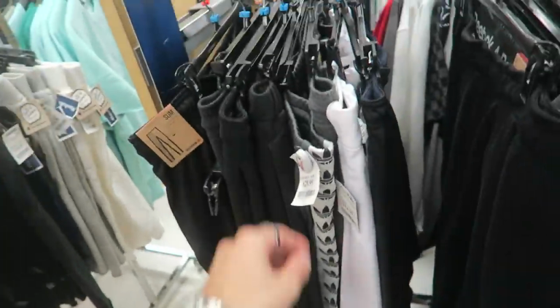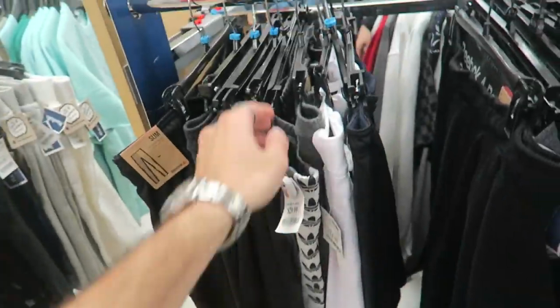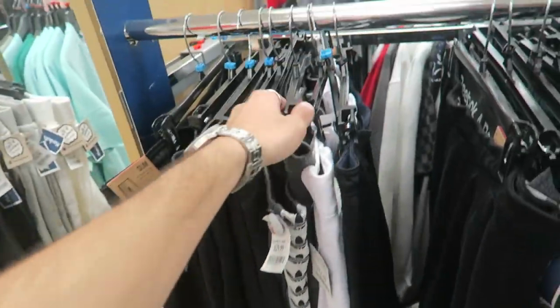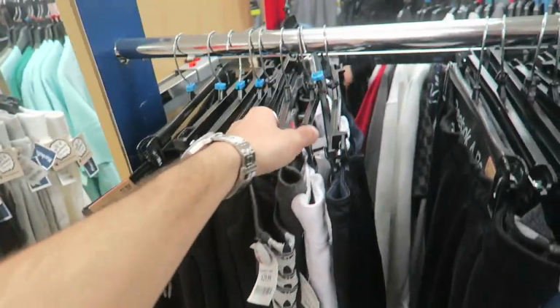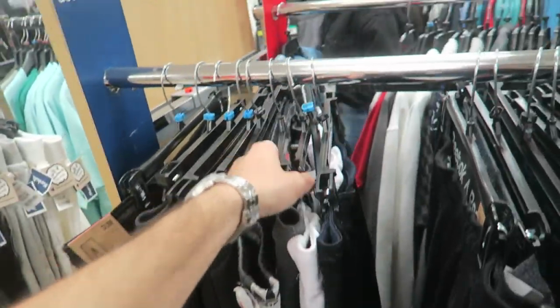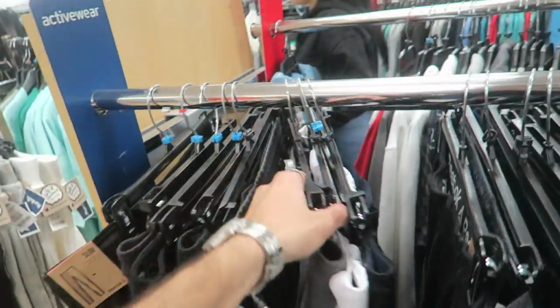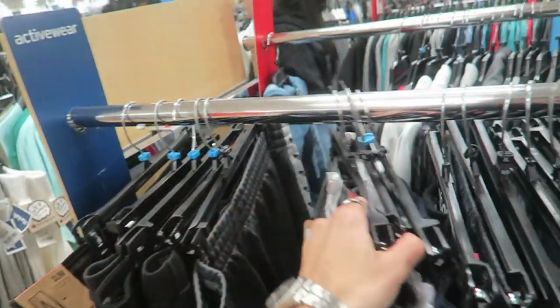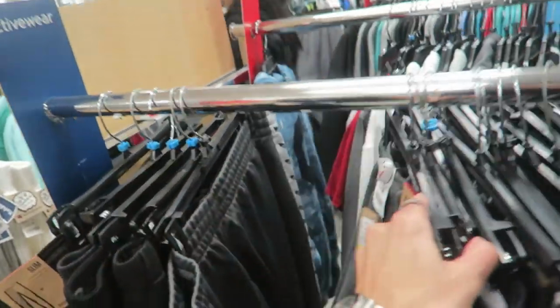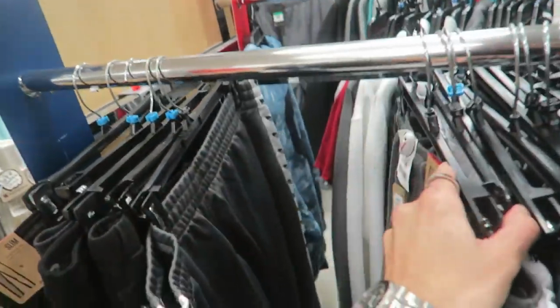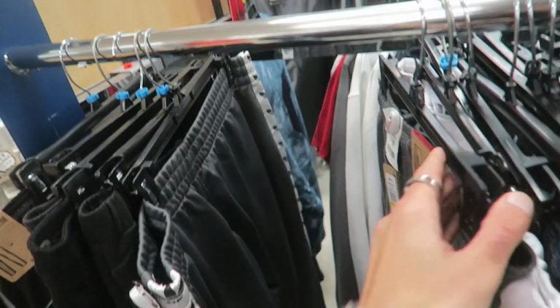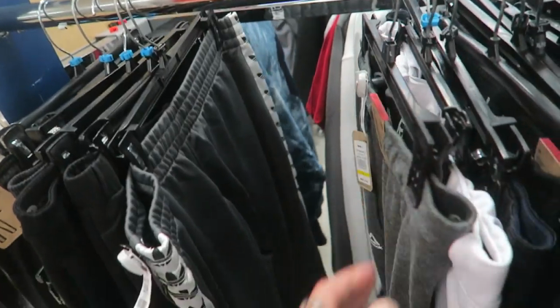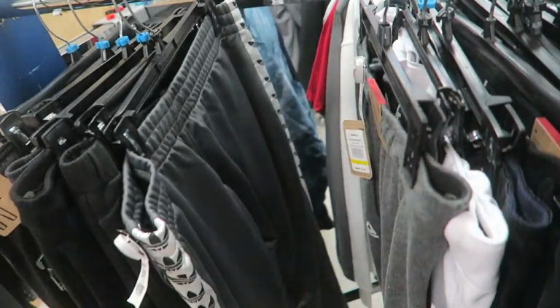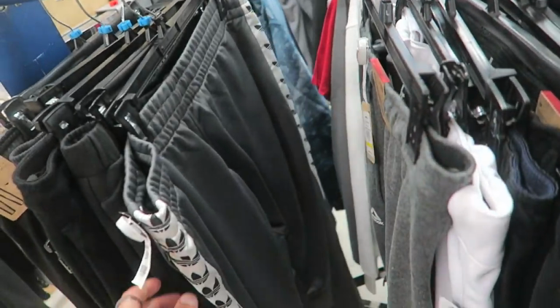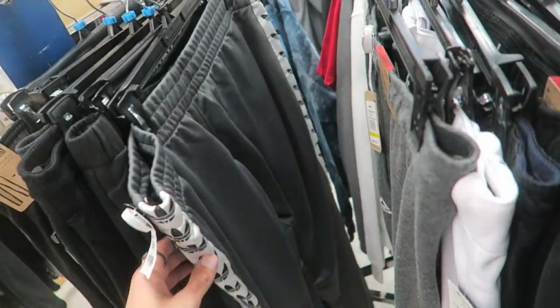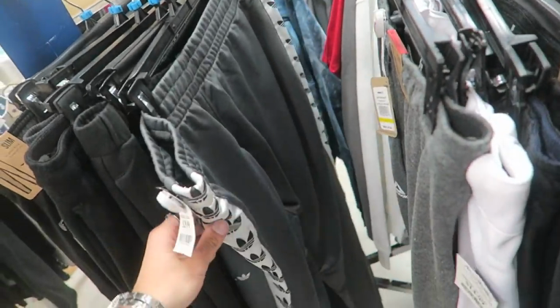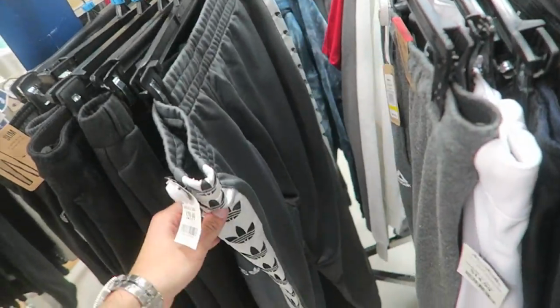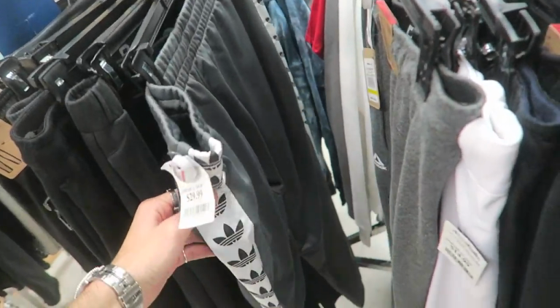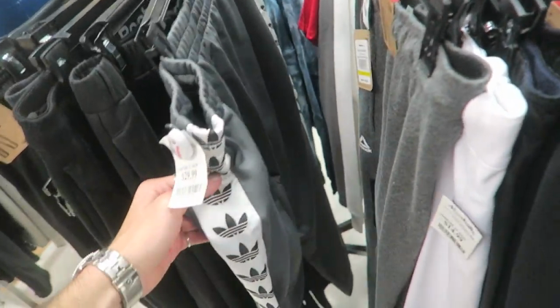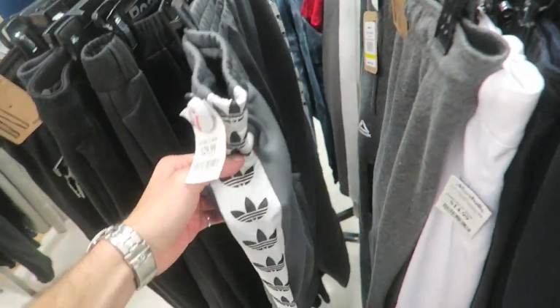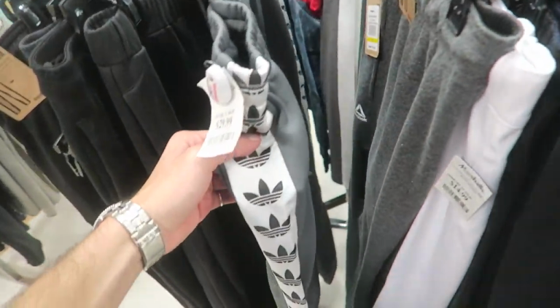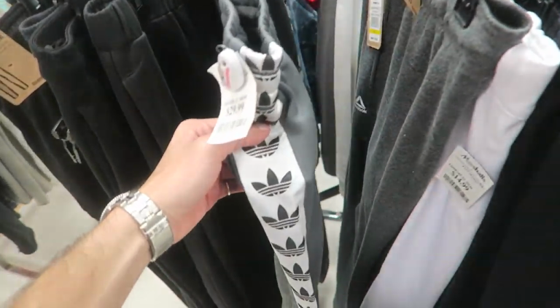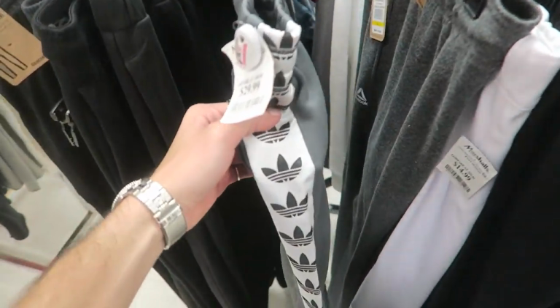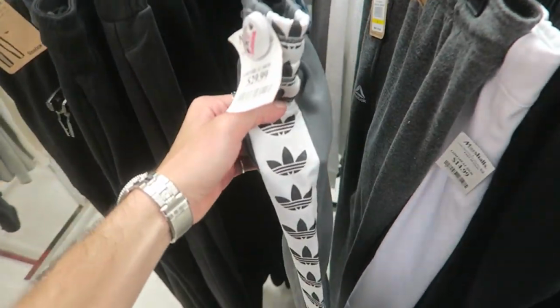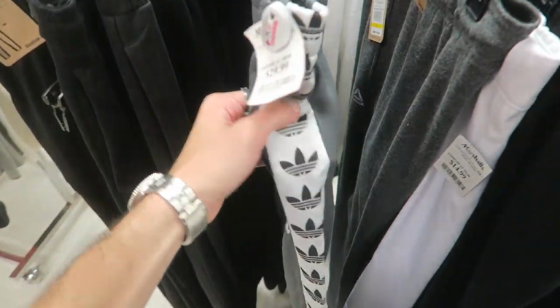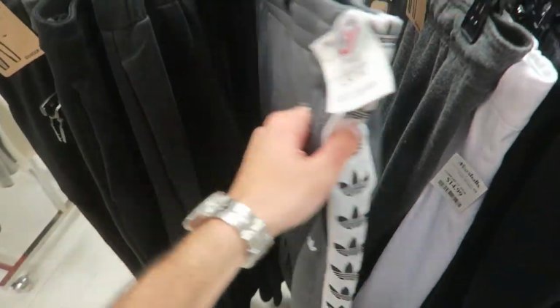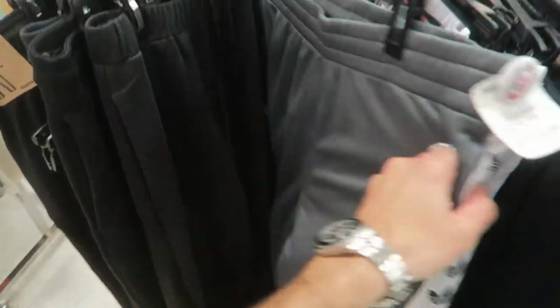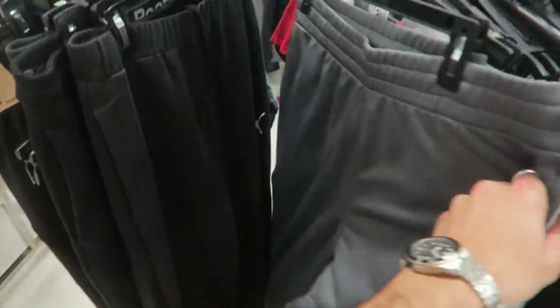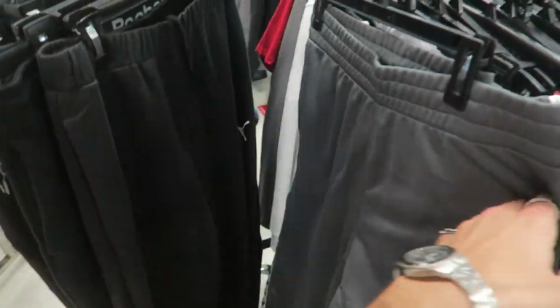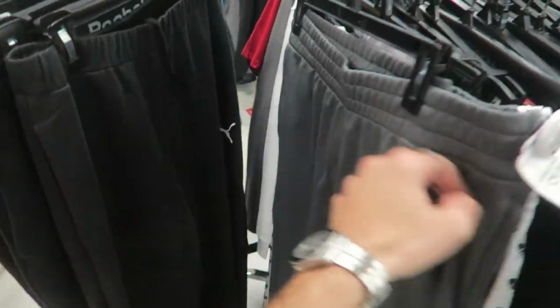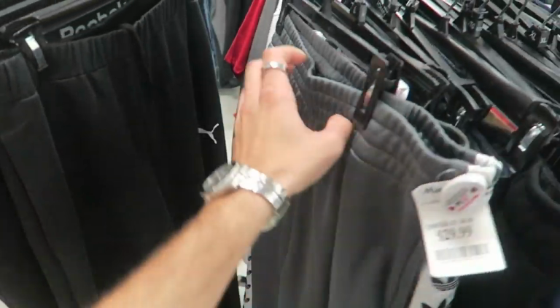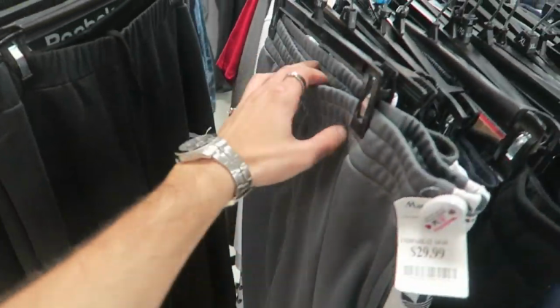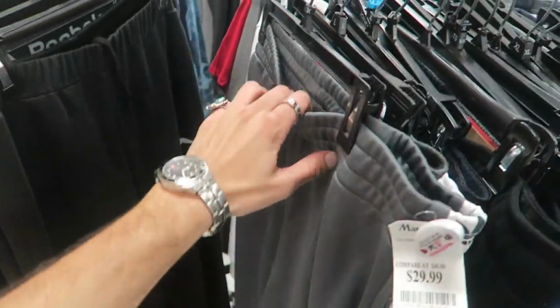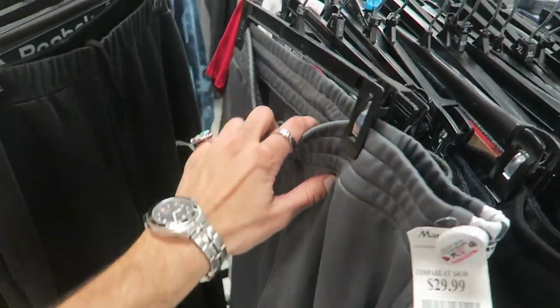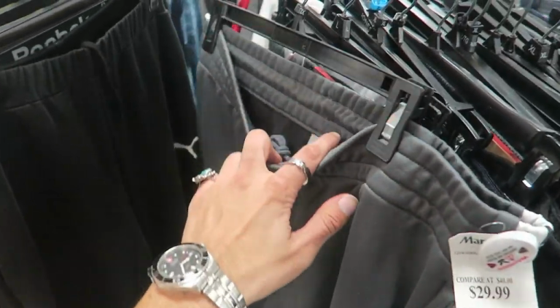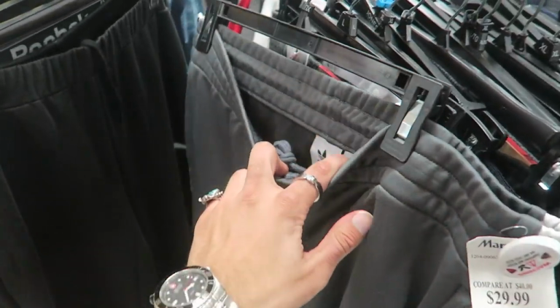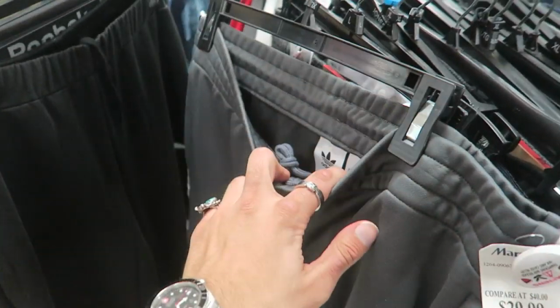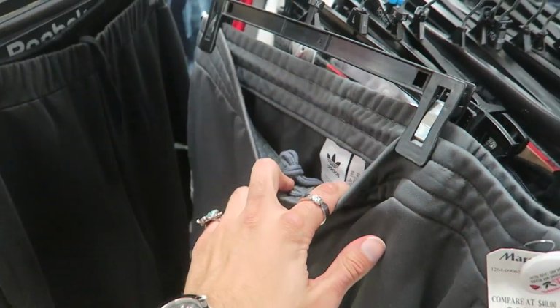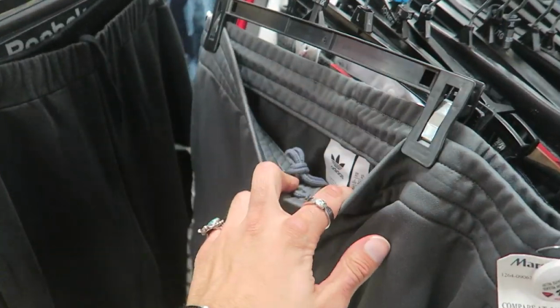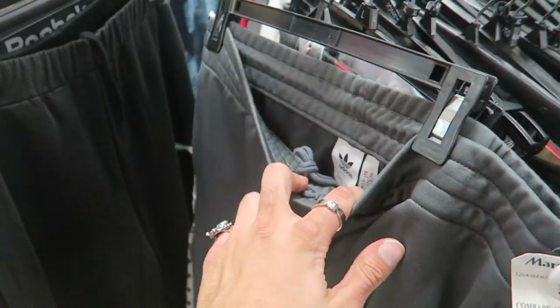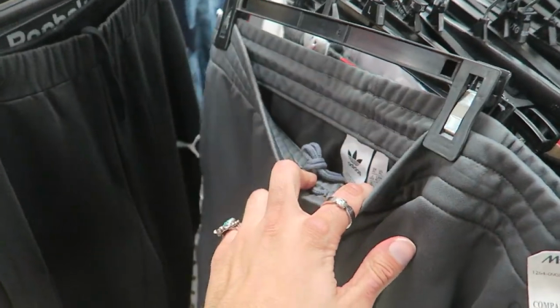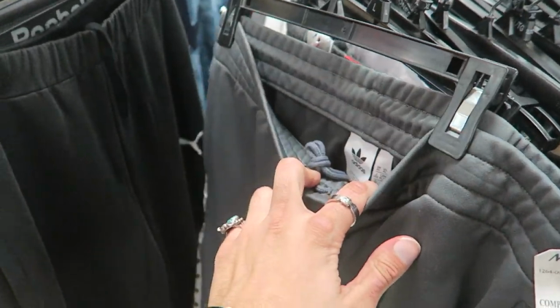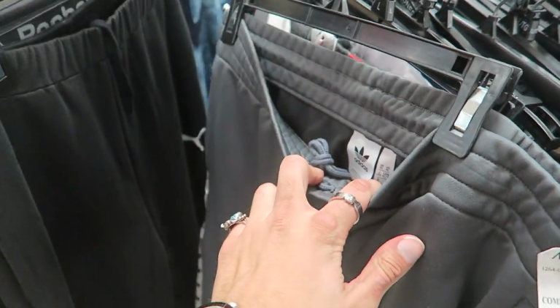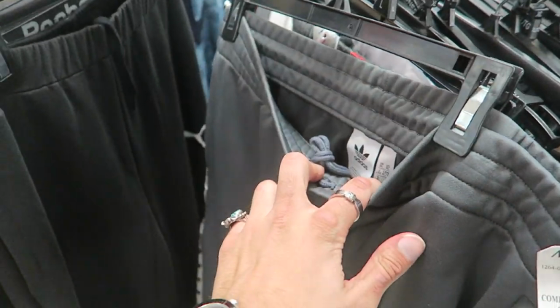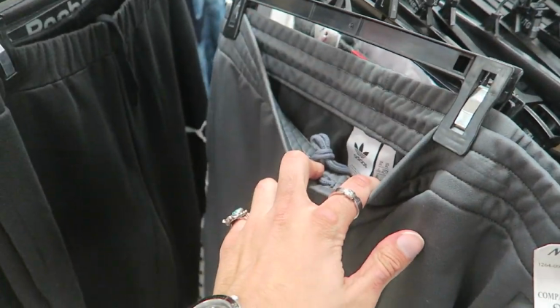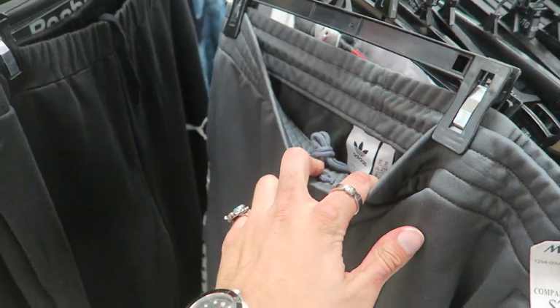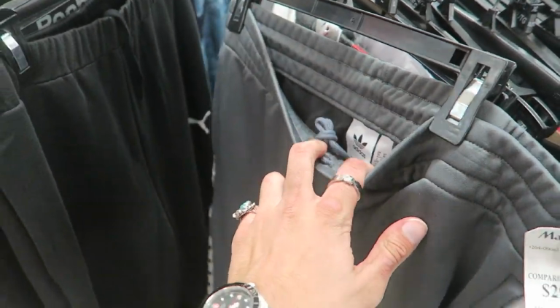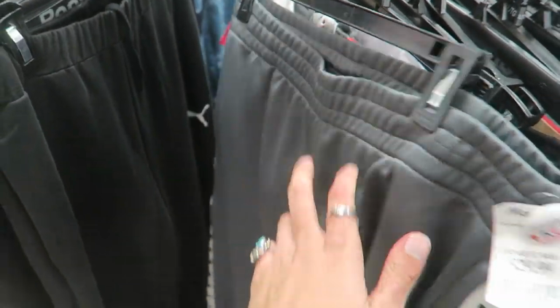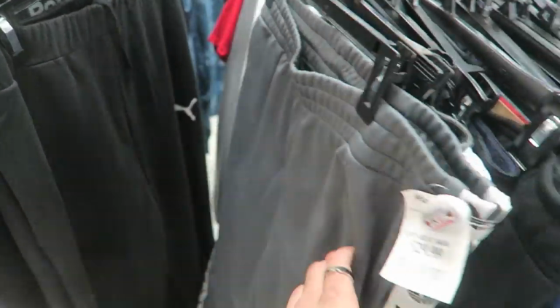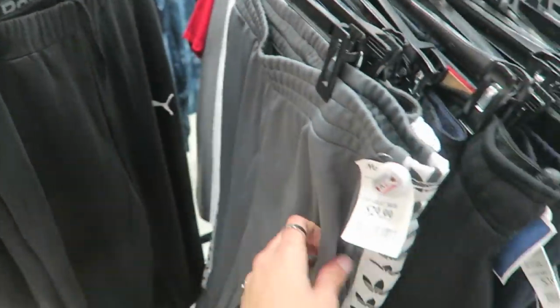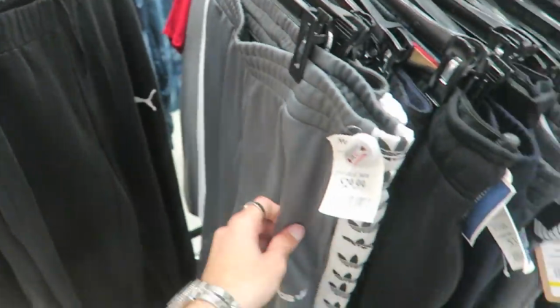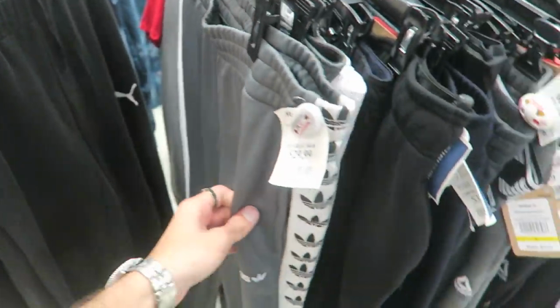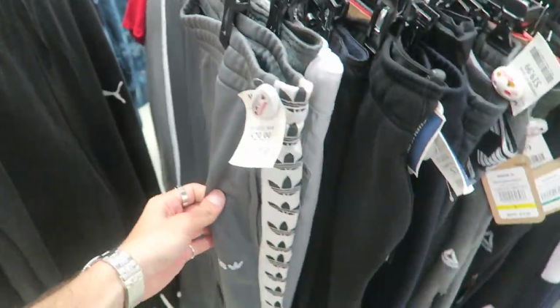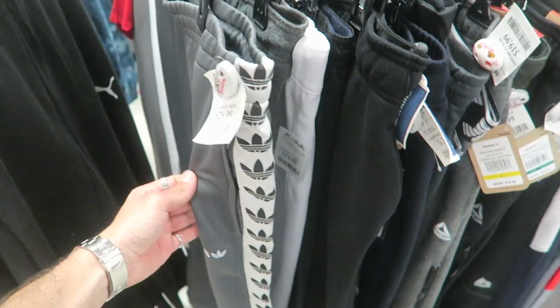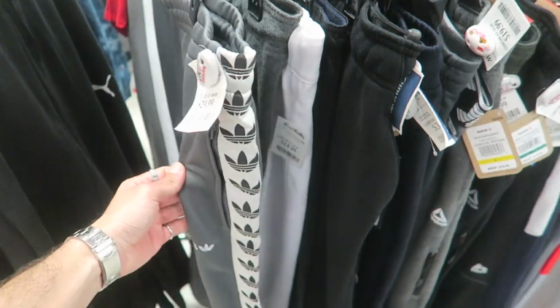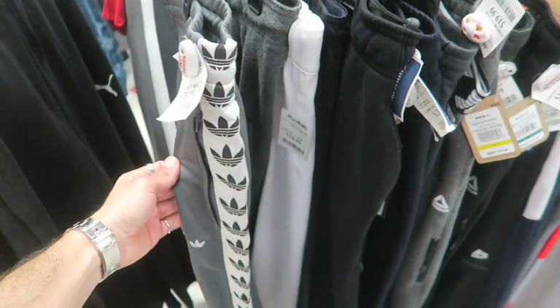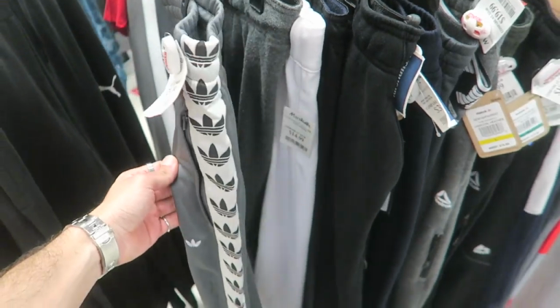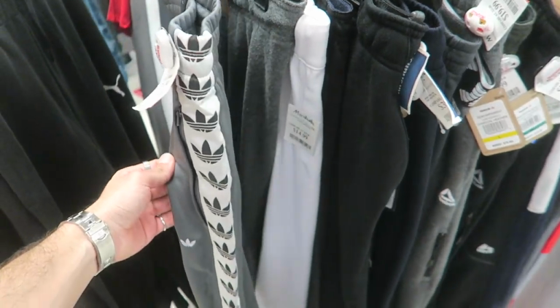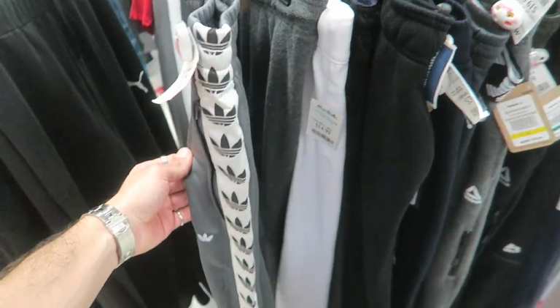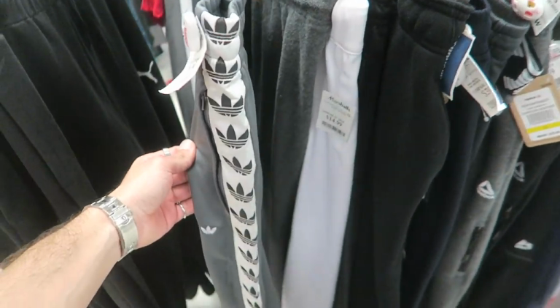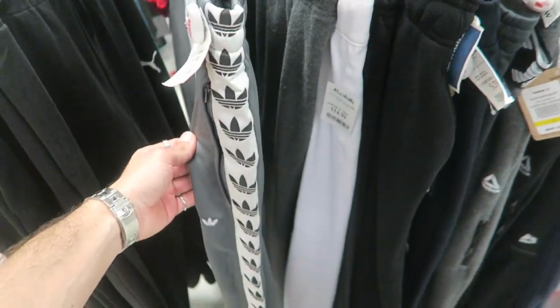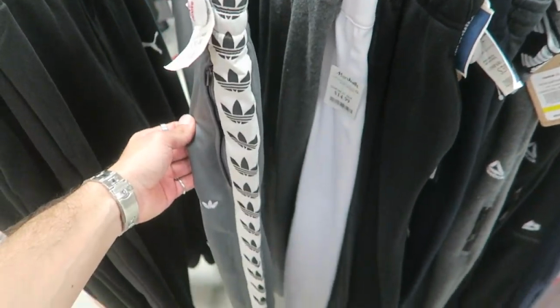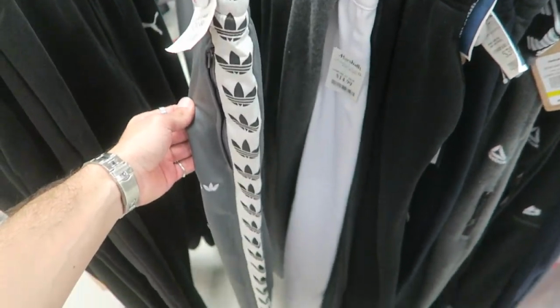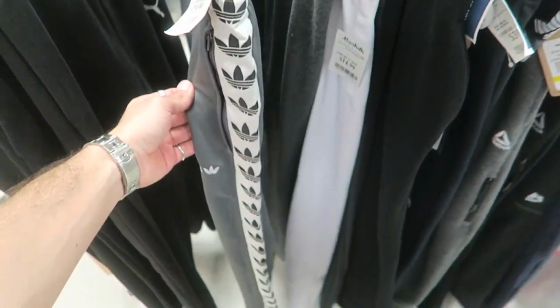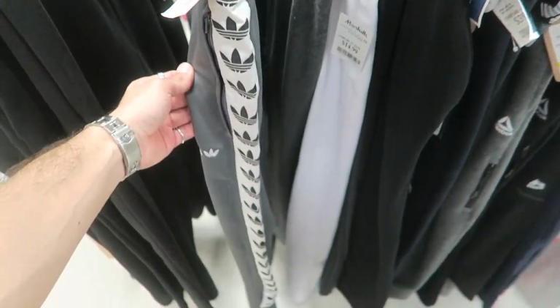Oh look at this one — Adidas, $30. Sadly all of them are size XL.